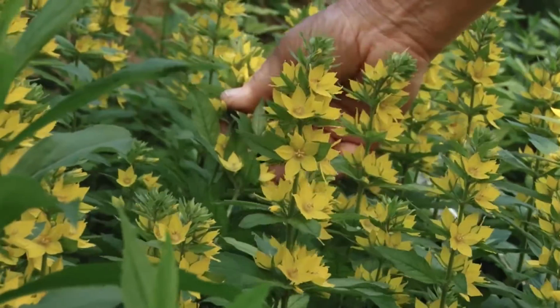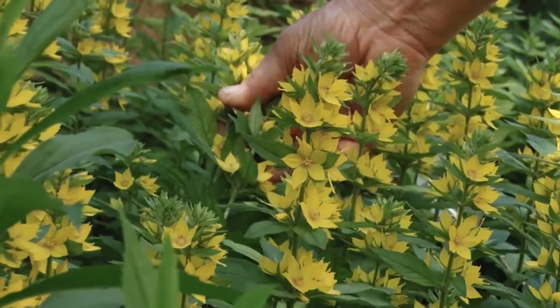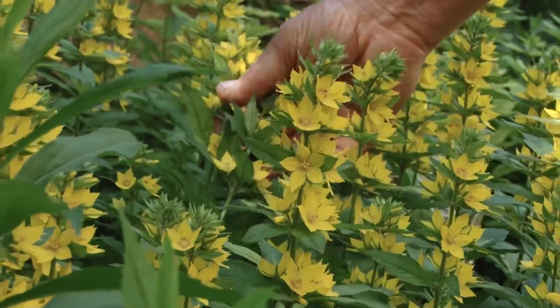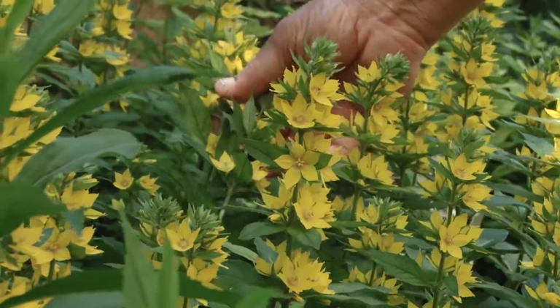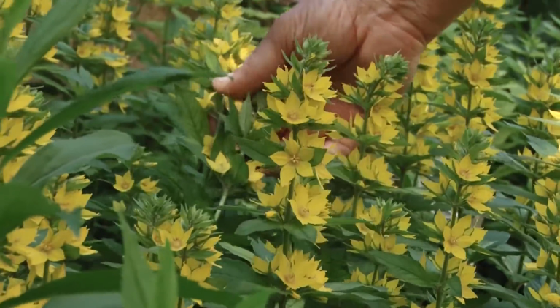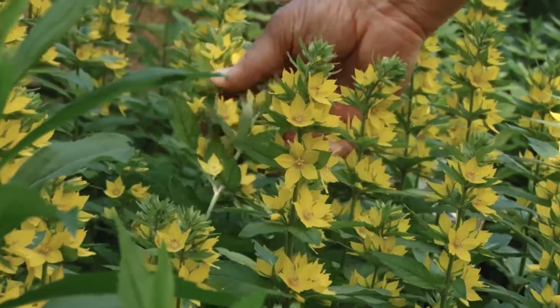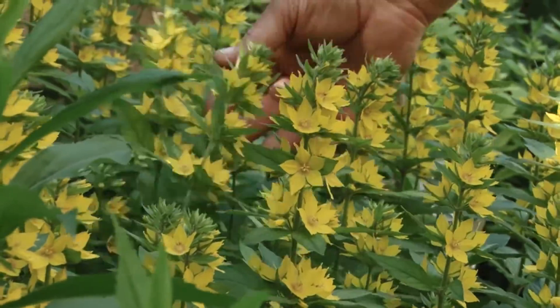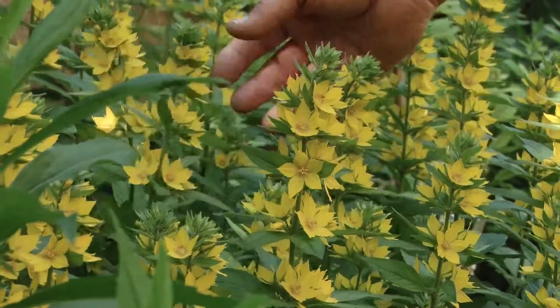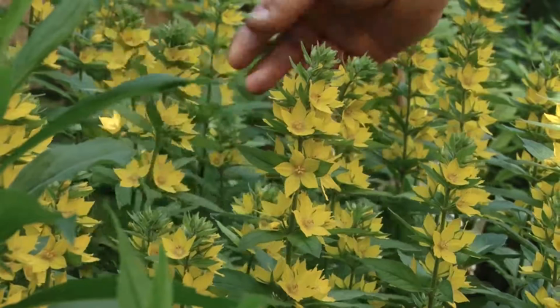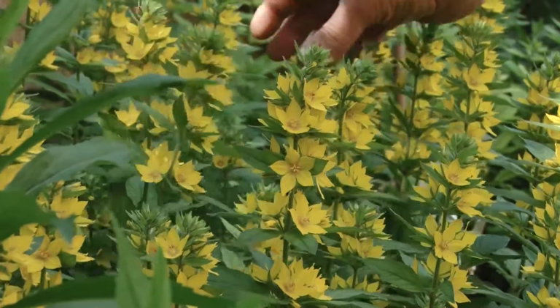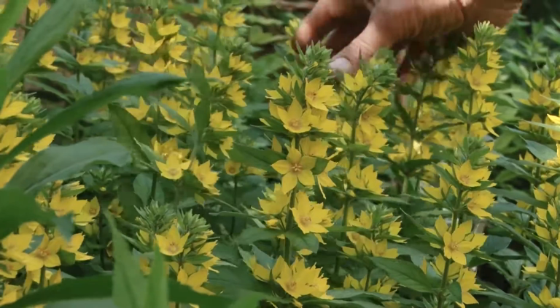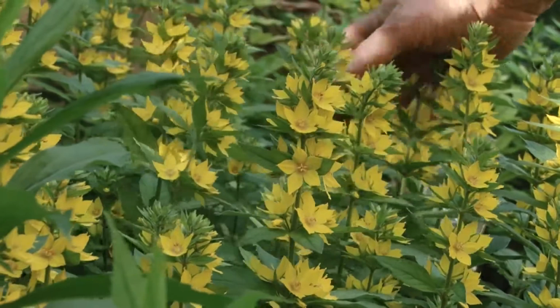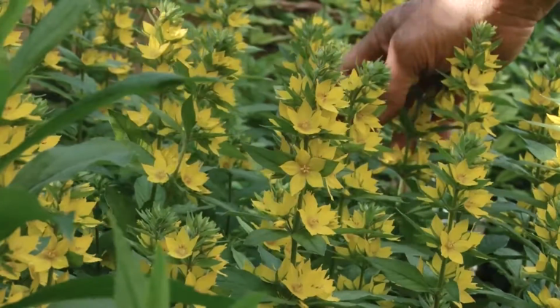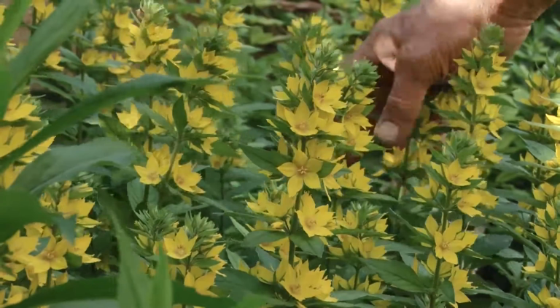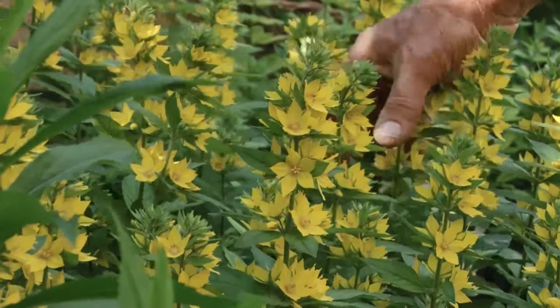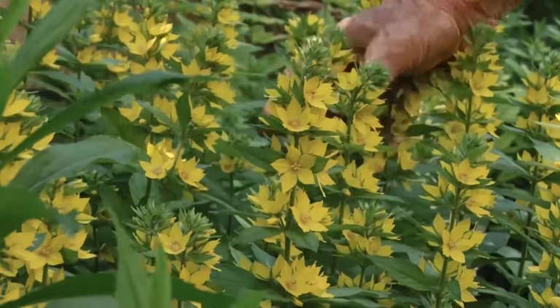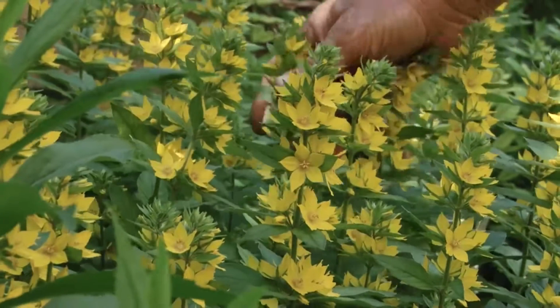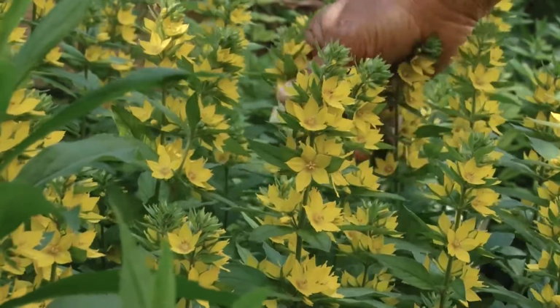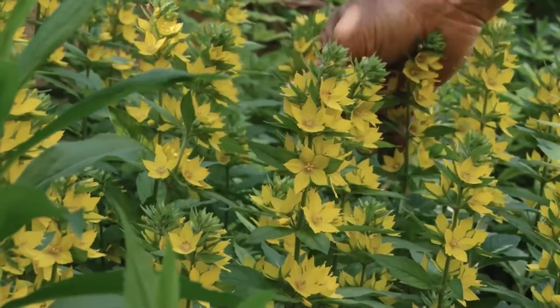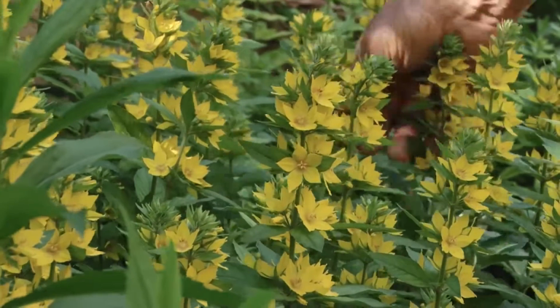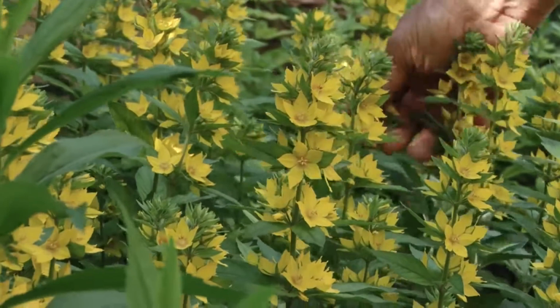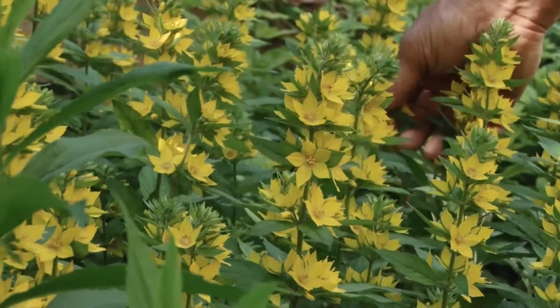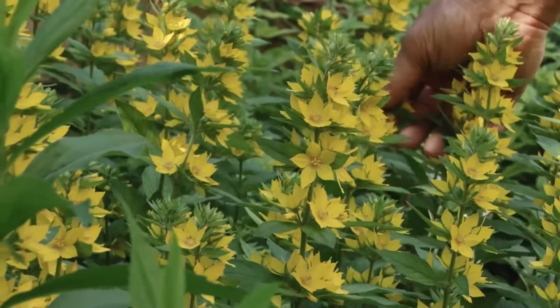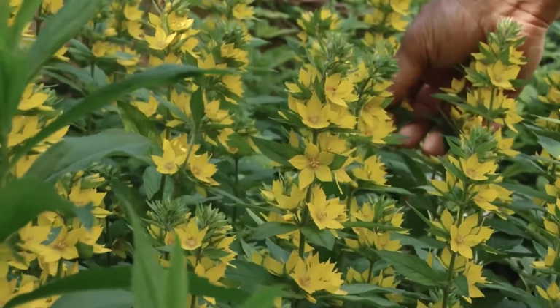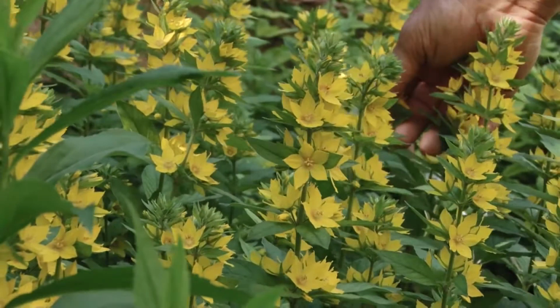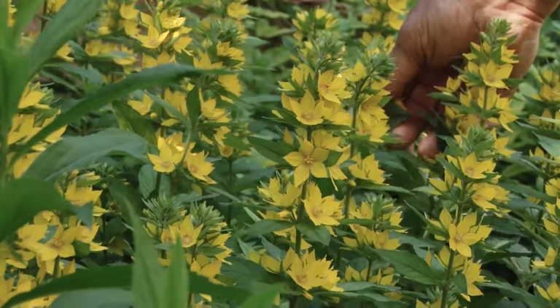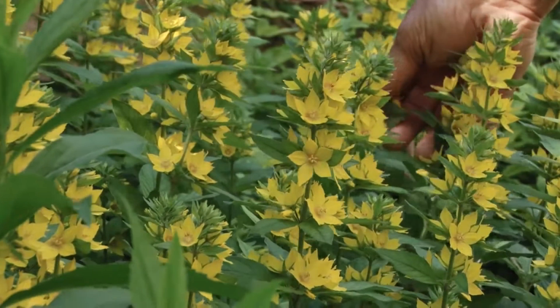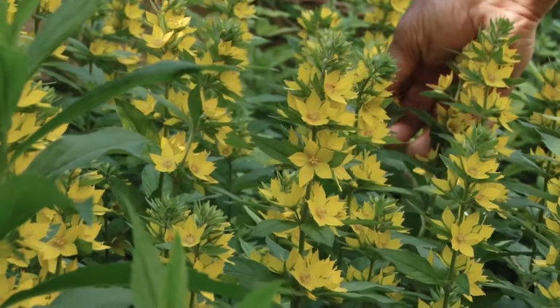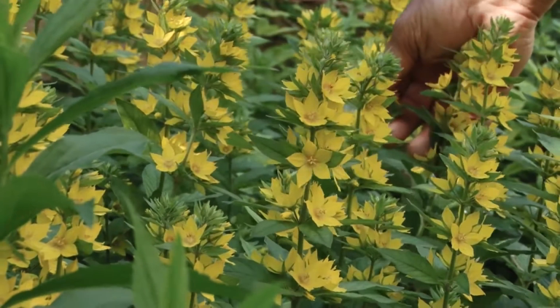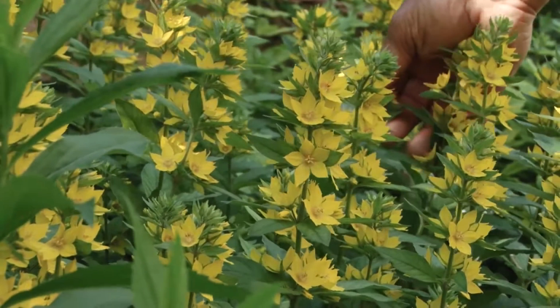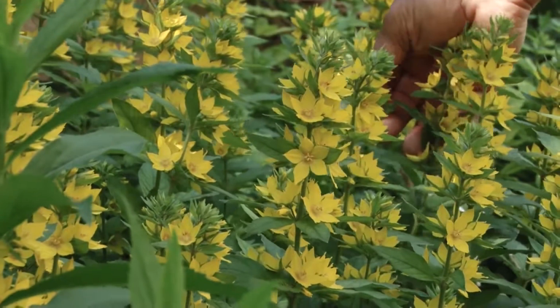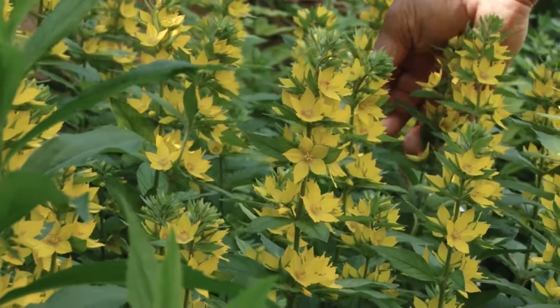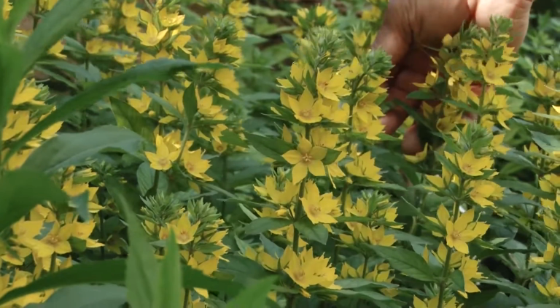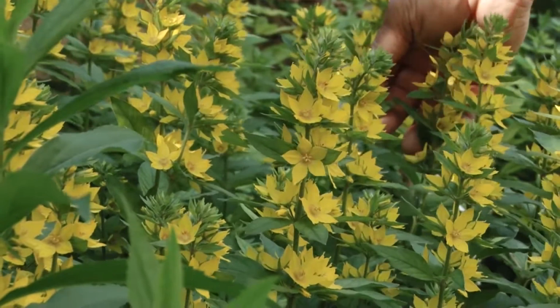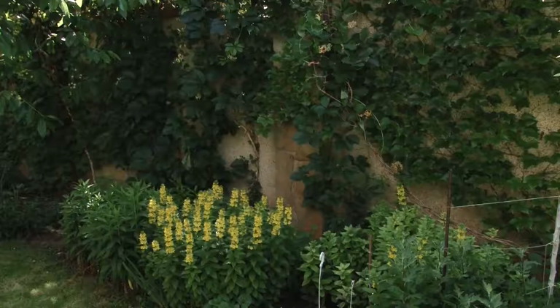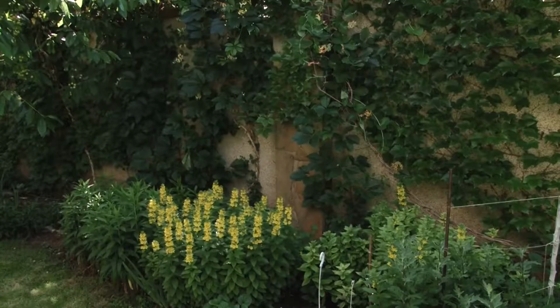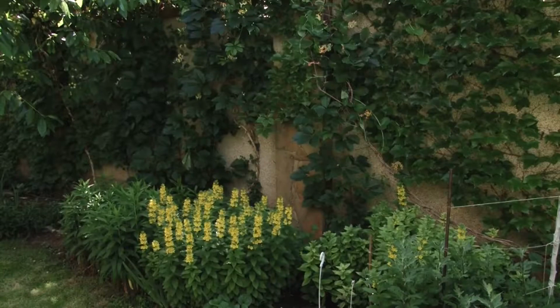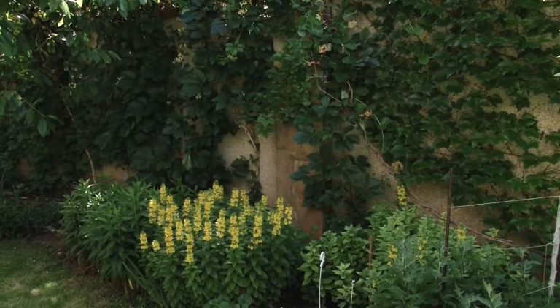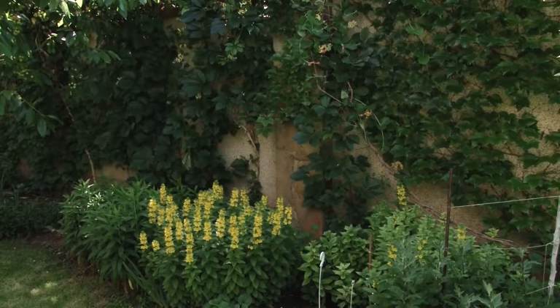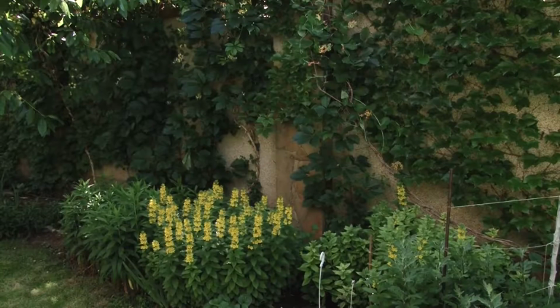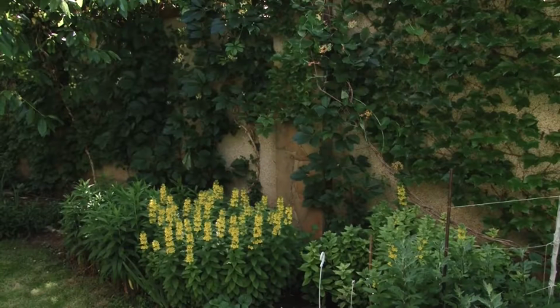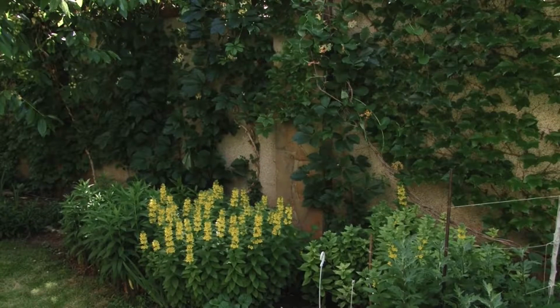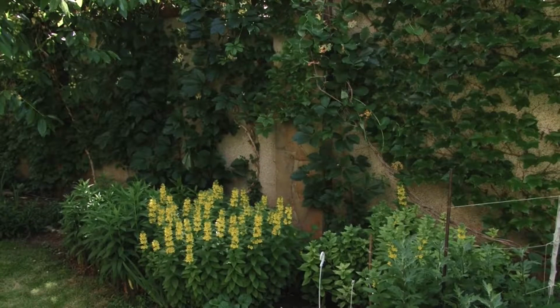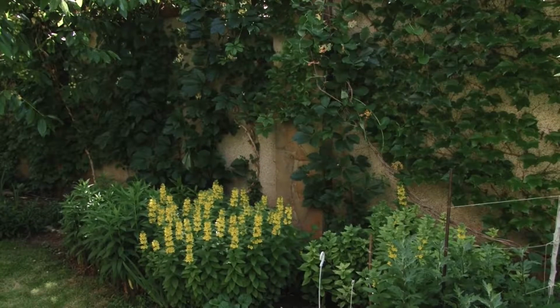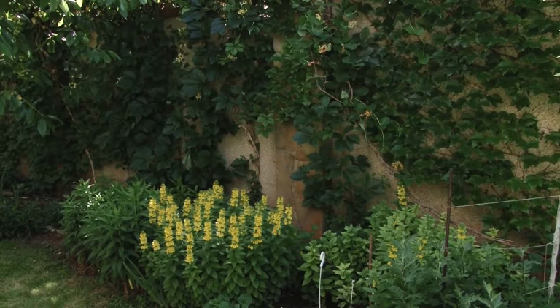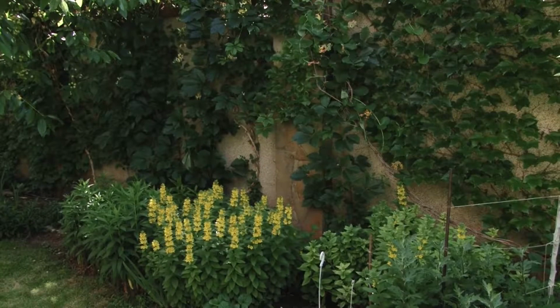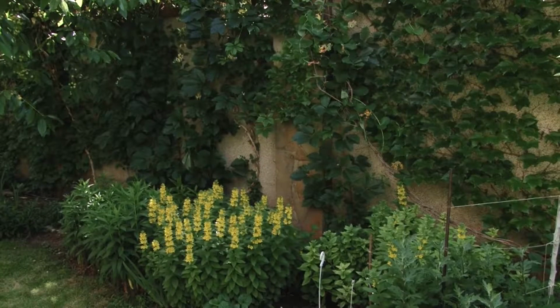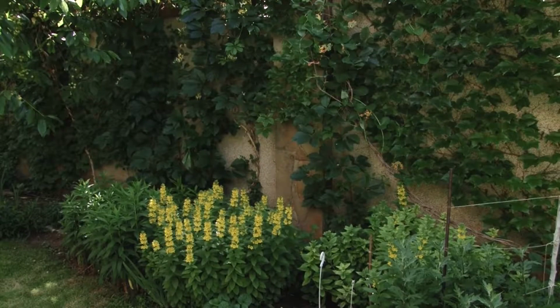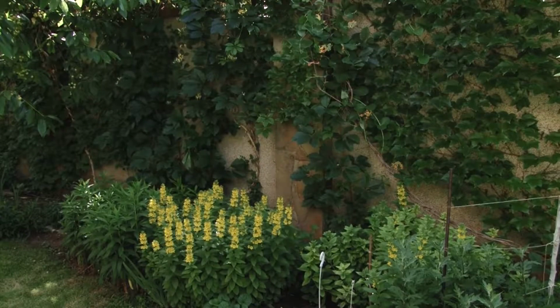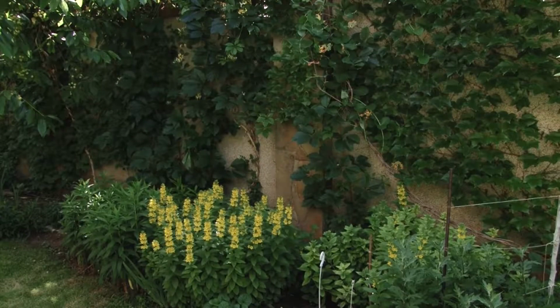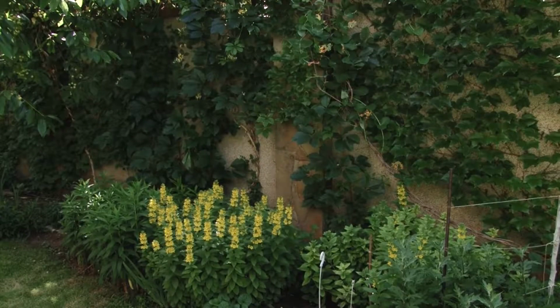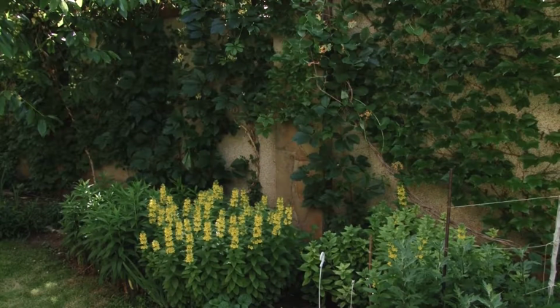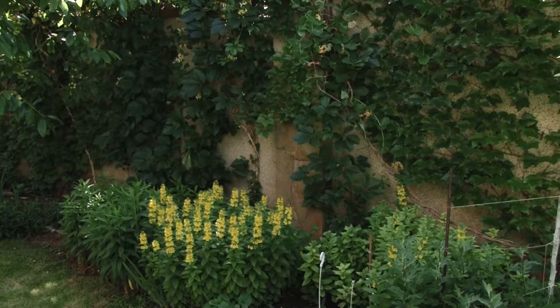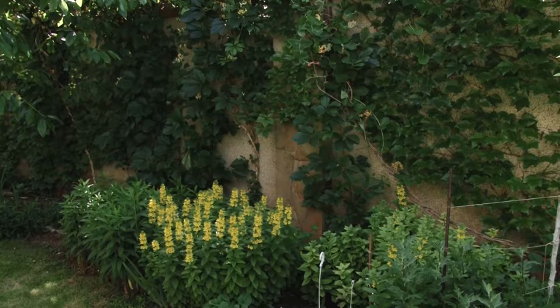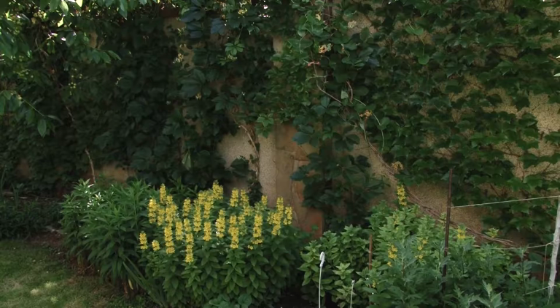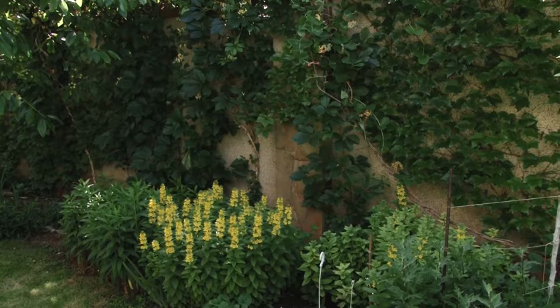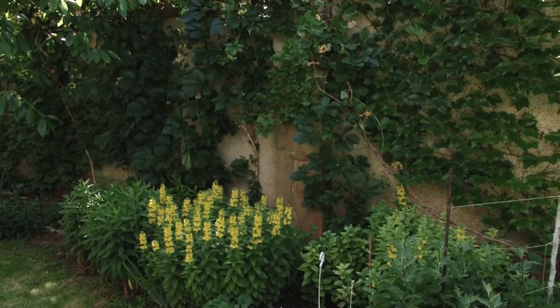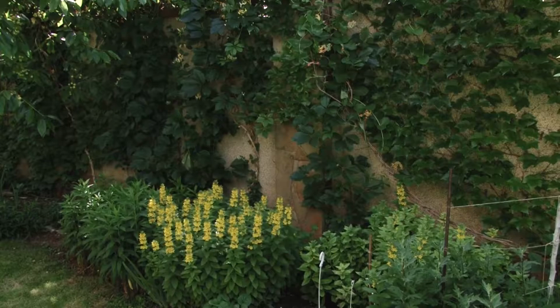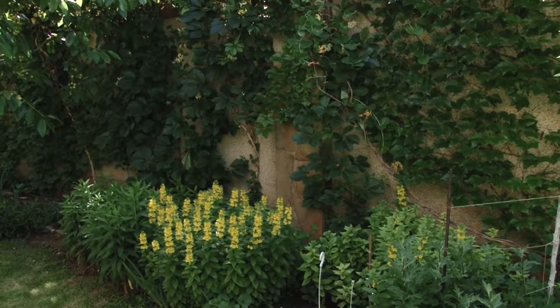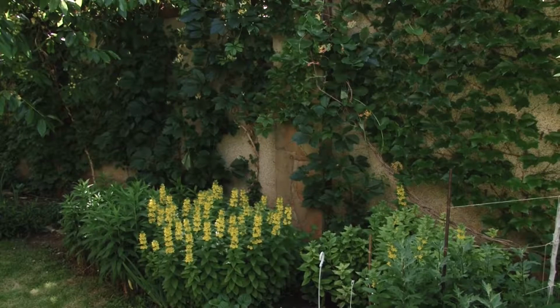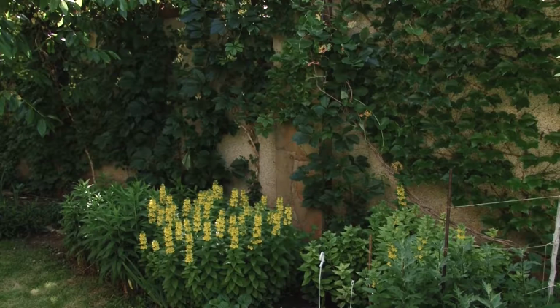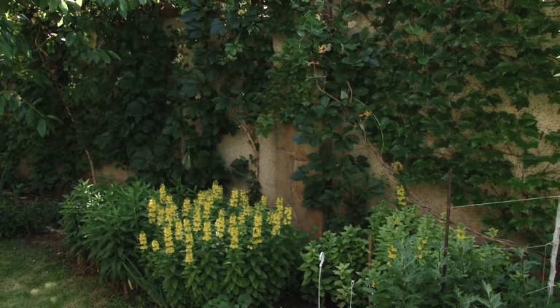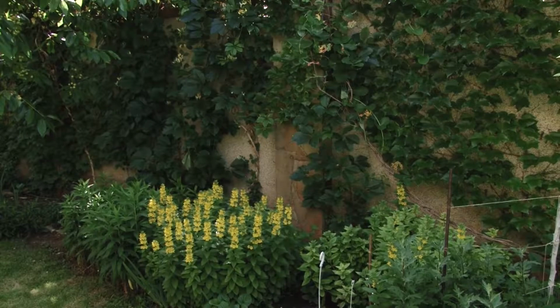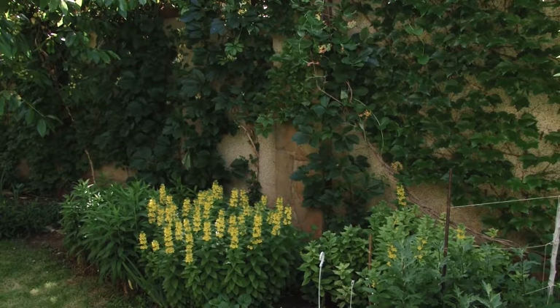Such diseases are even more common in closed spaces, like here, with a high fence around.